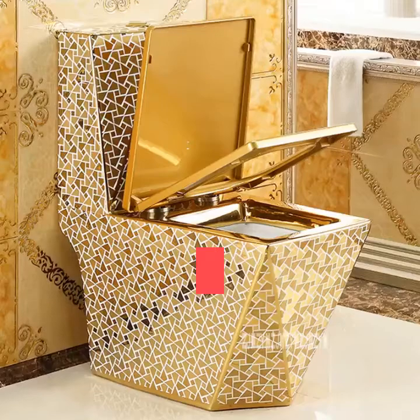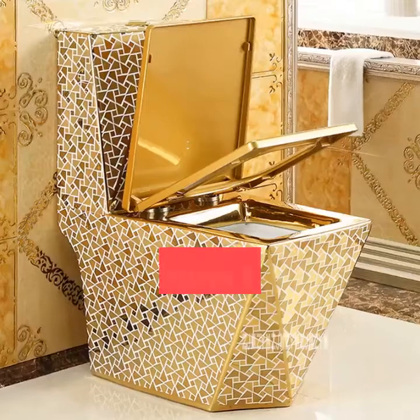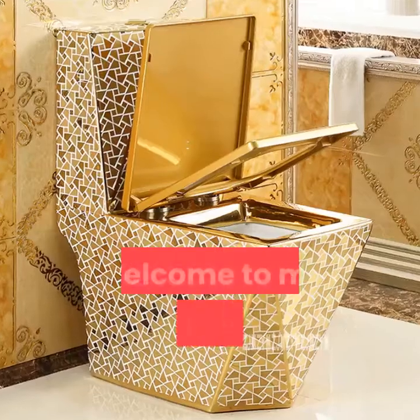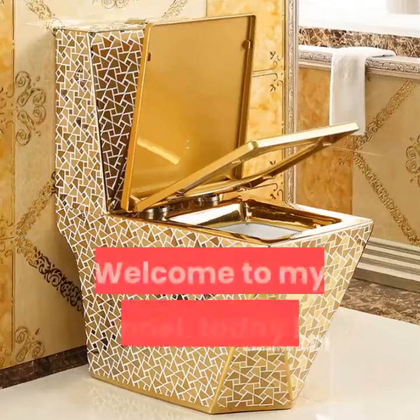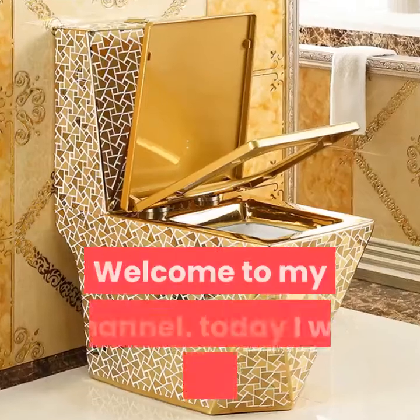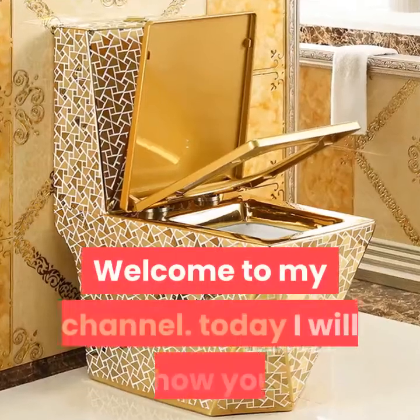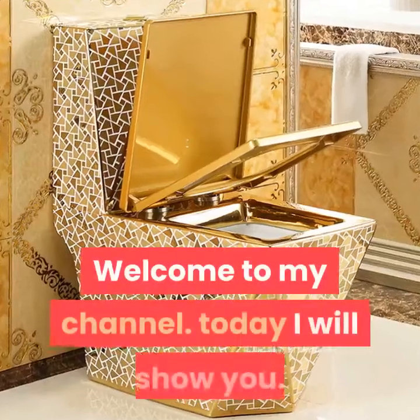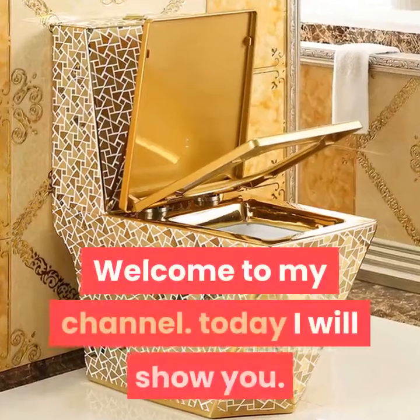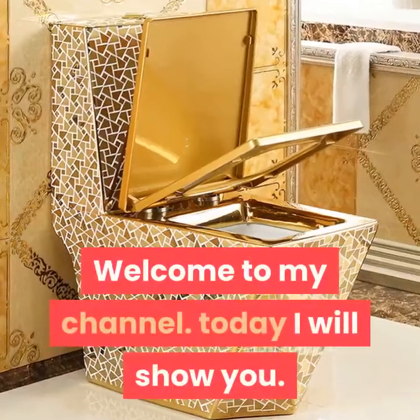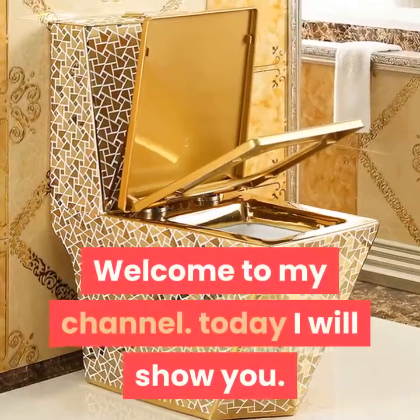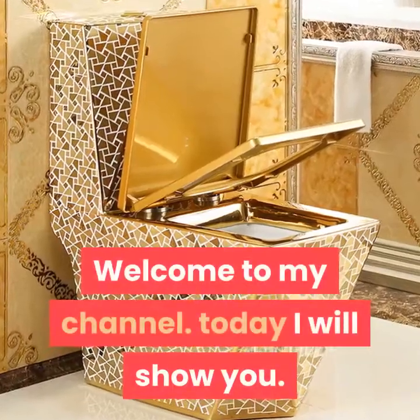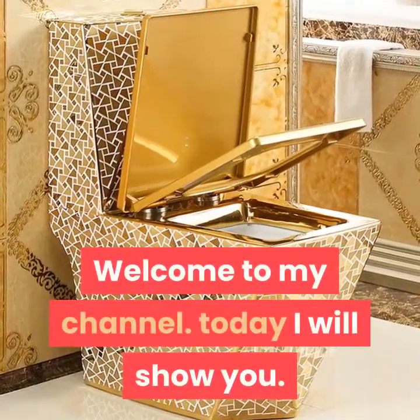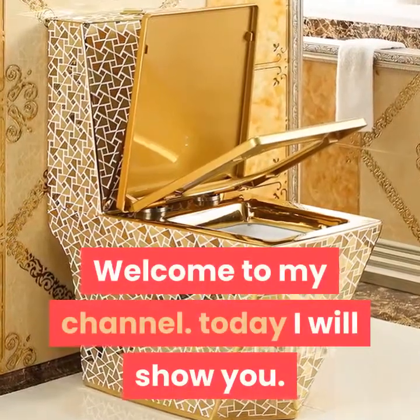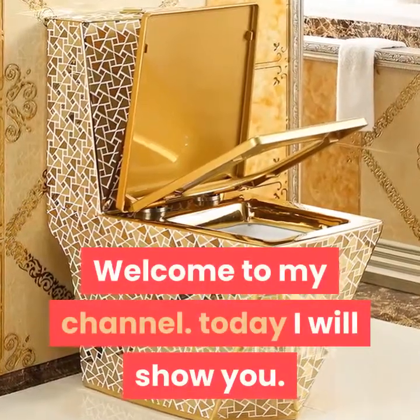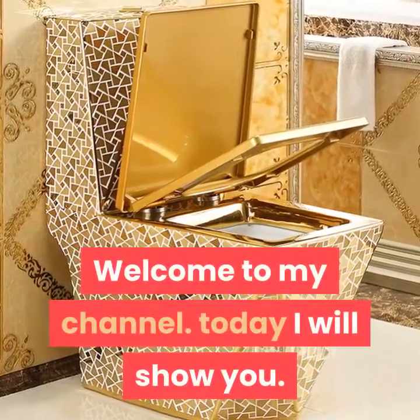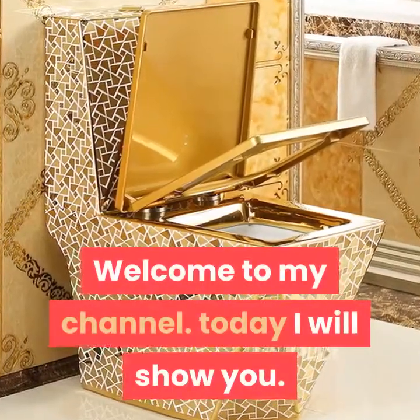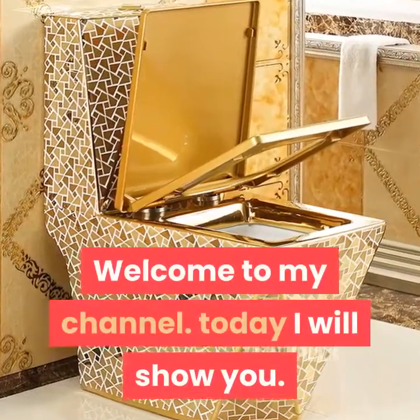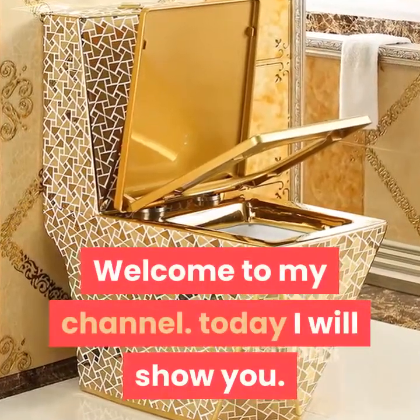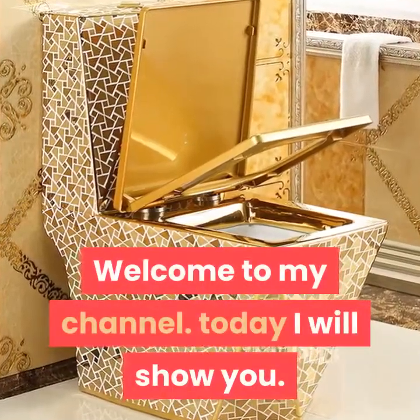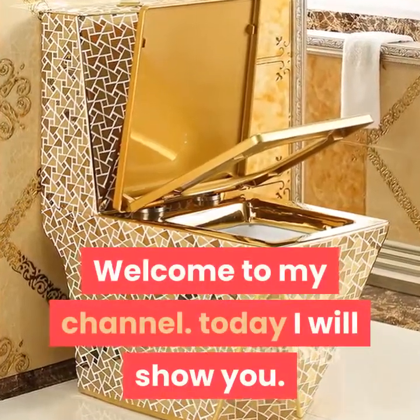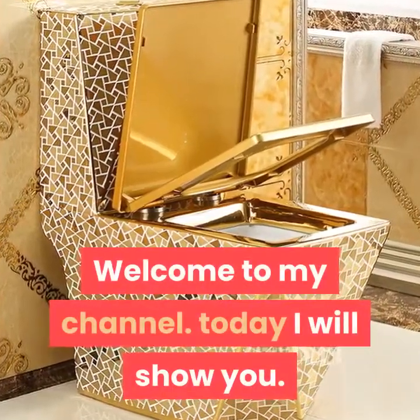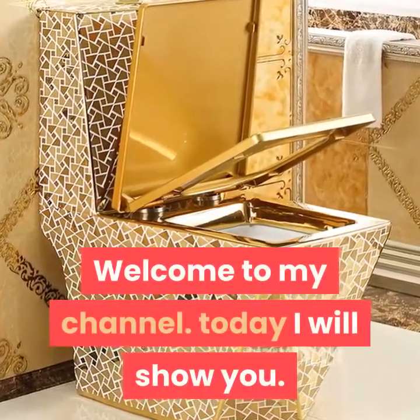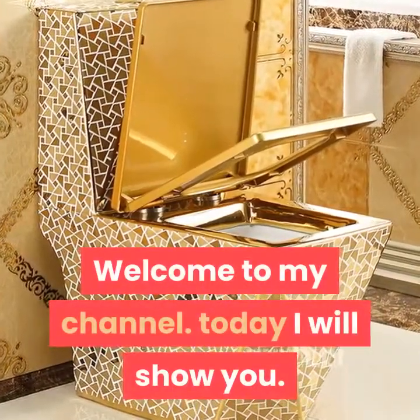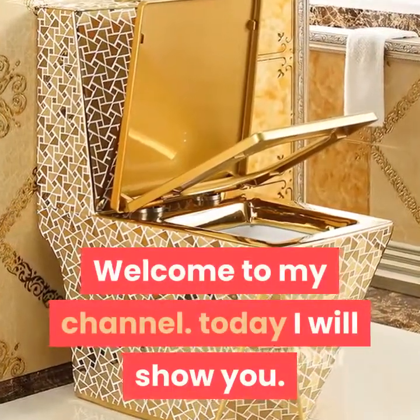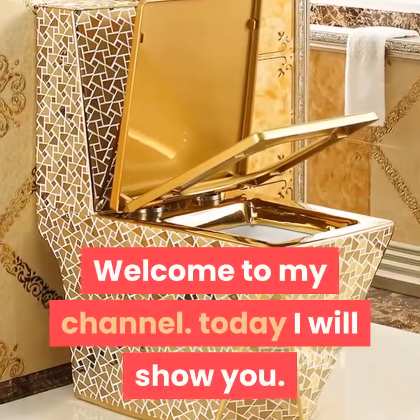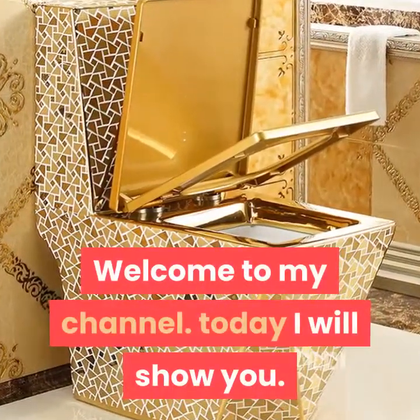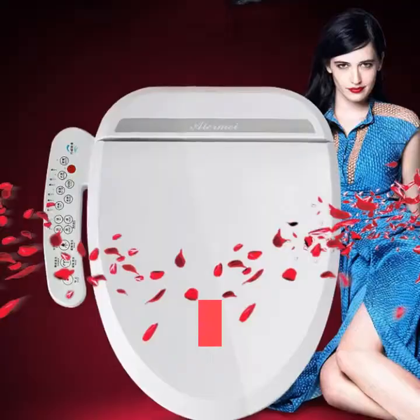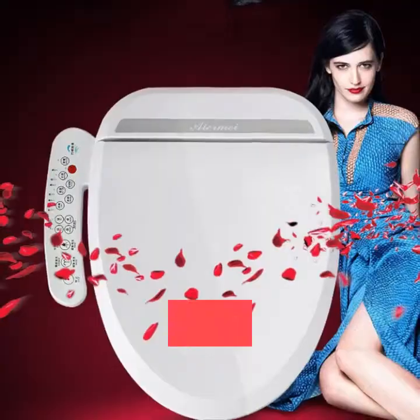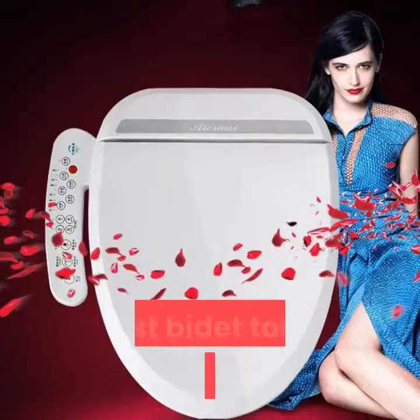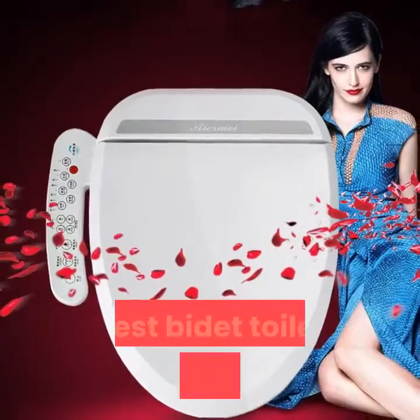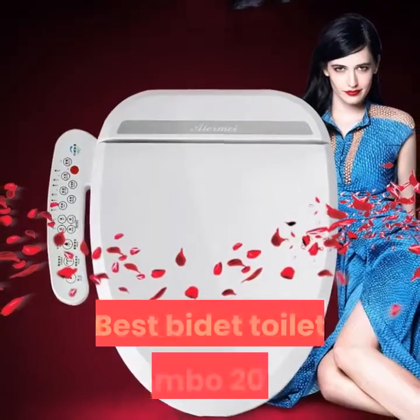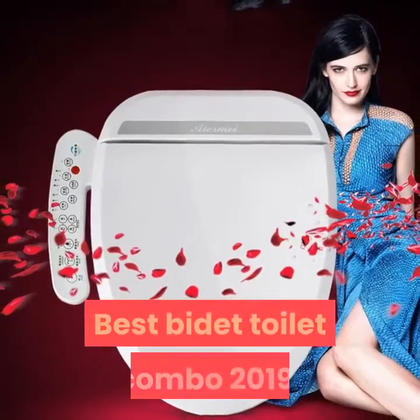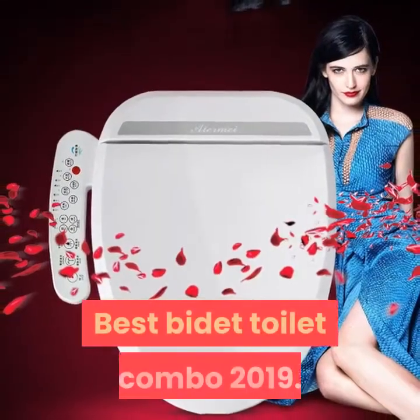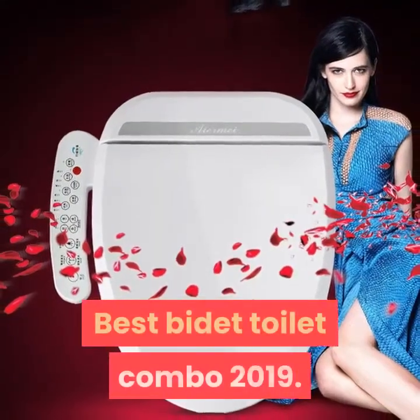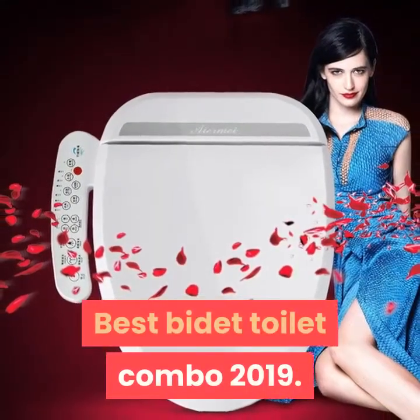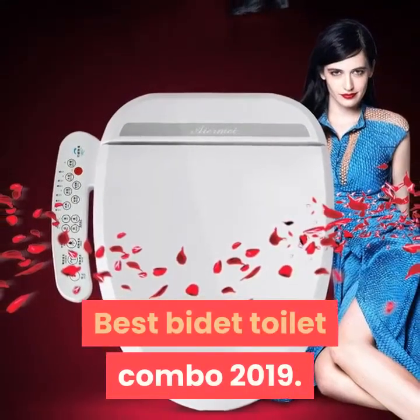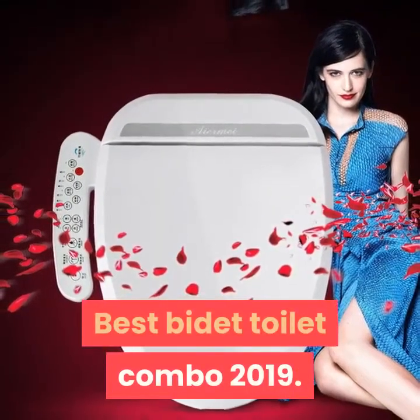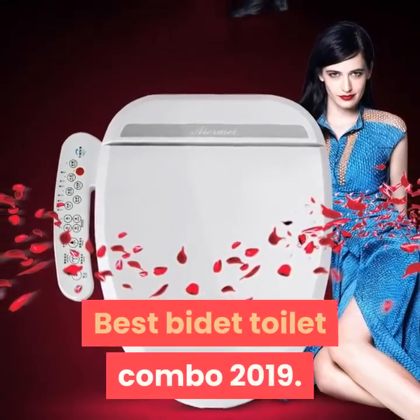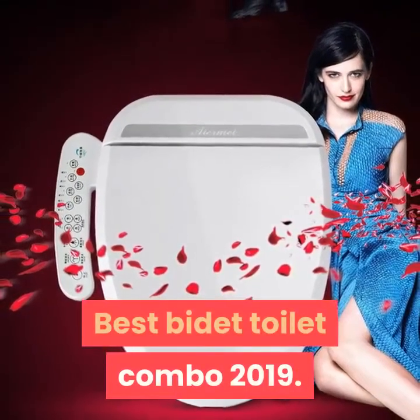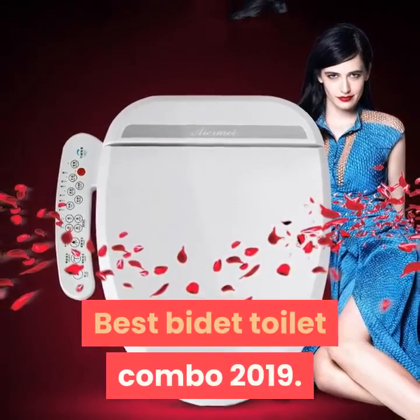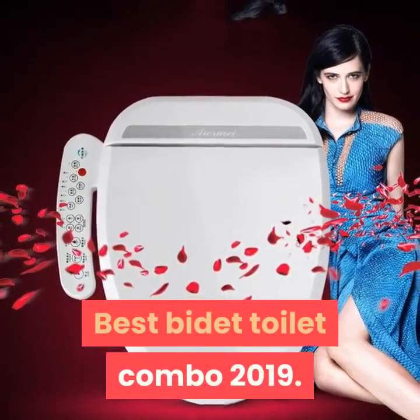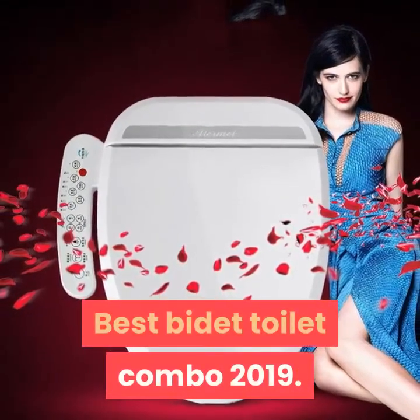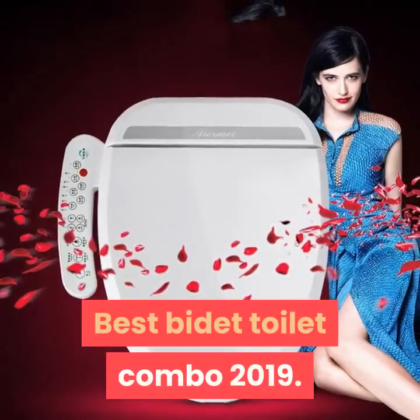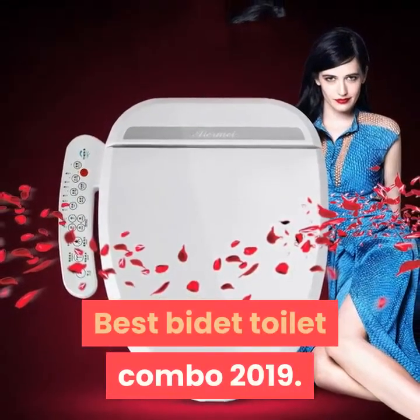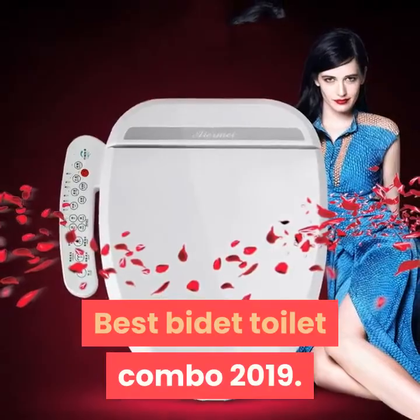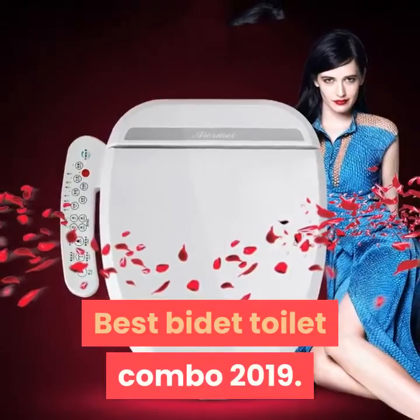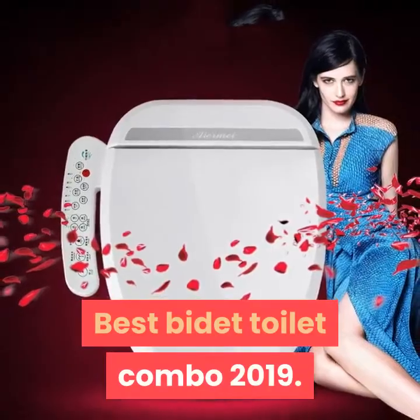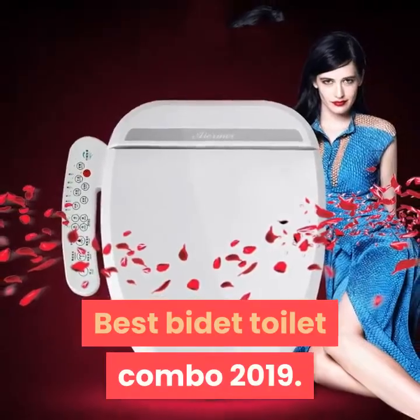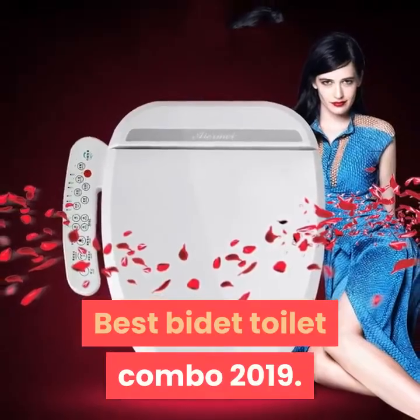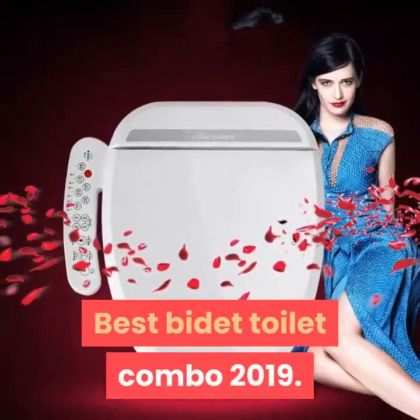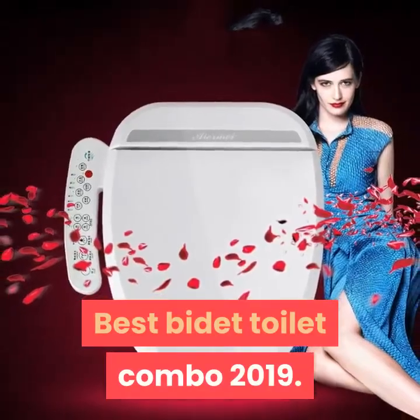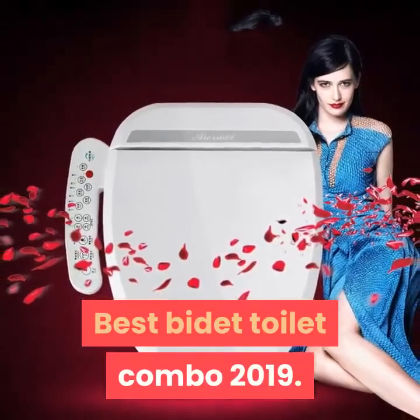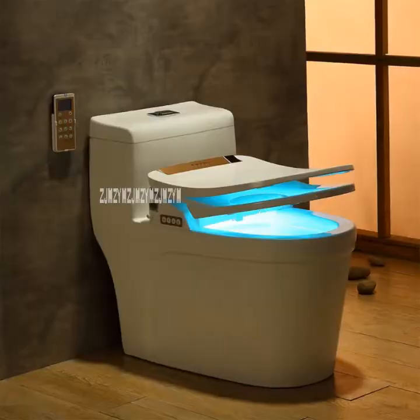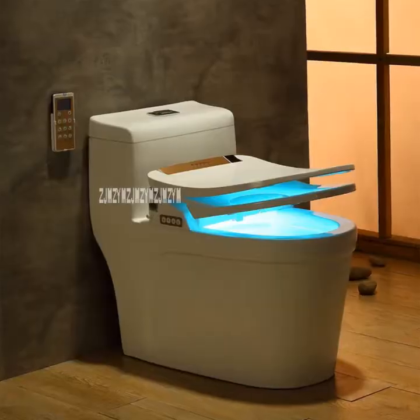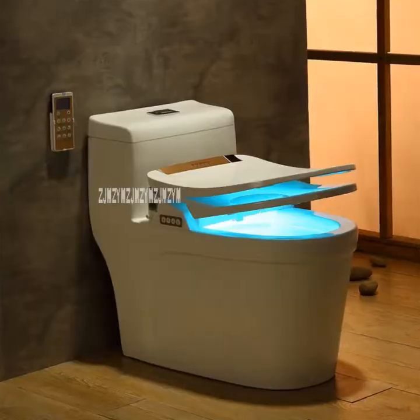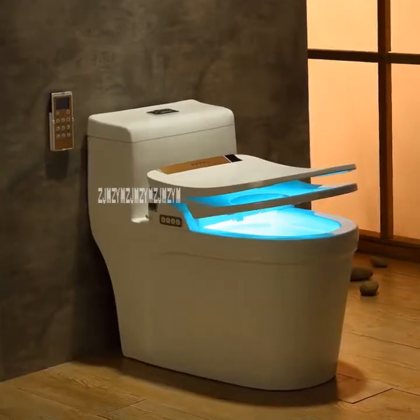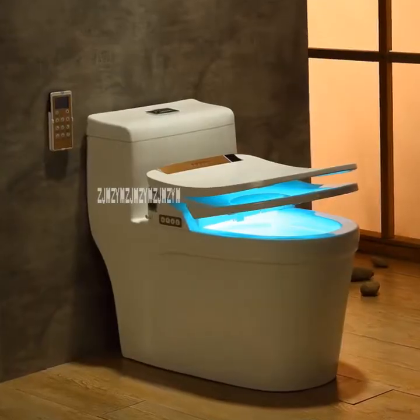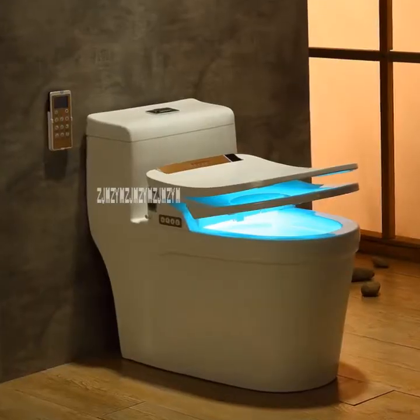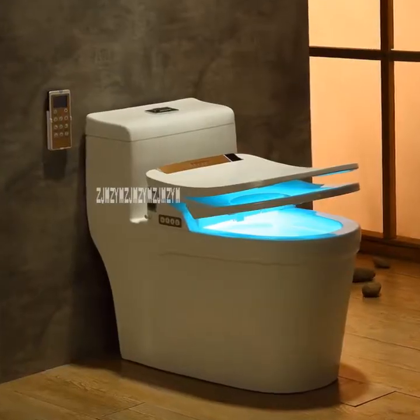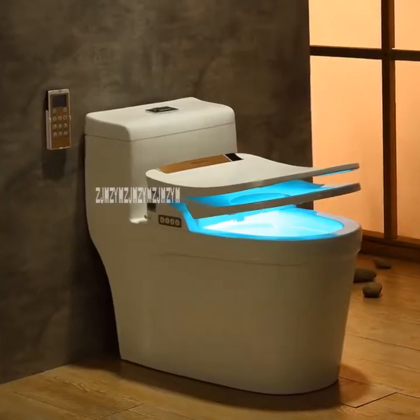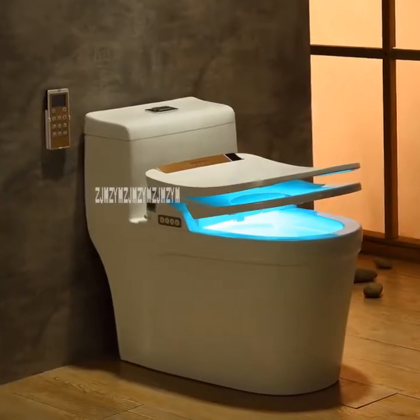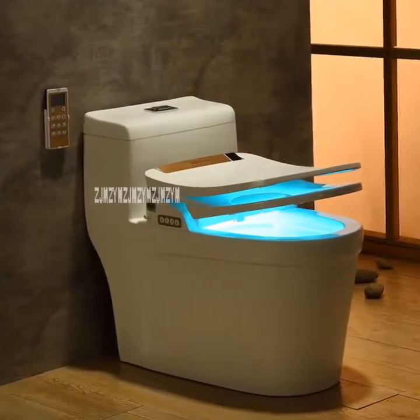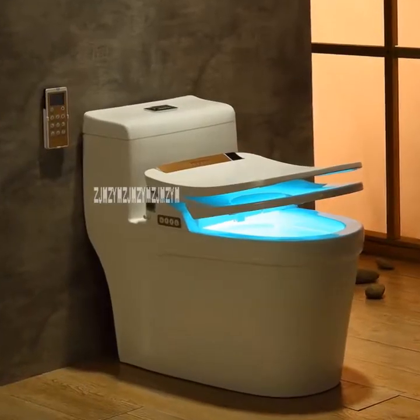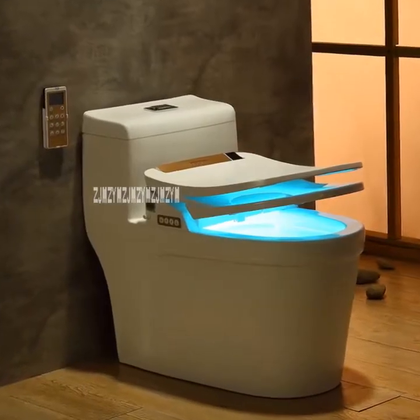Welcome to my channel. Today I will show you the best bidet toilet combo 2019. If you're new to my channel, please subscribe and press the bell icon.